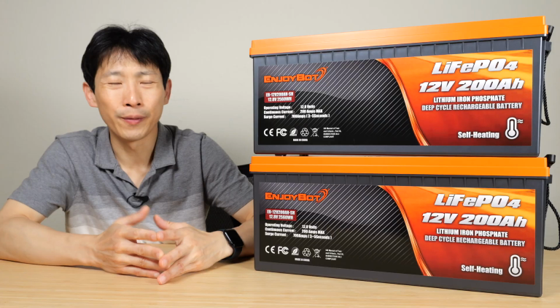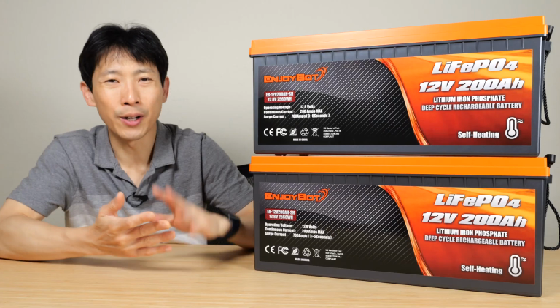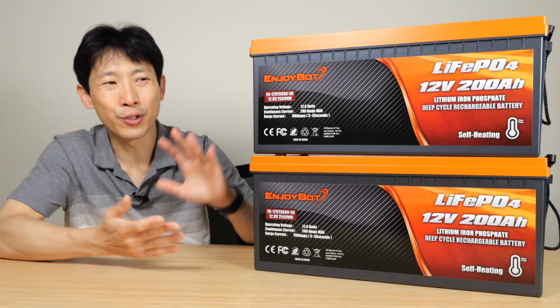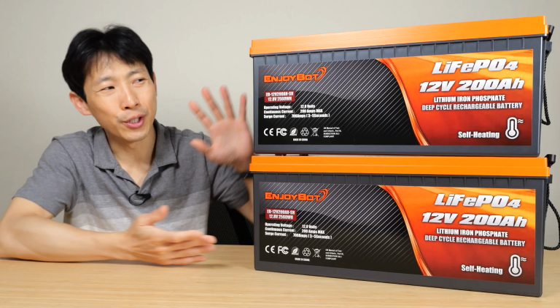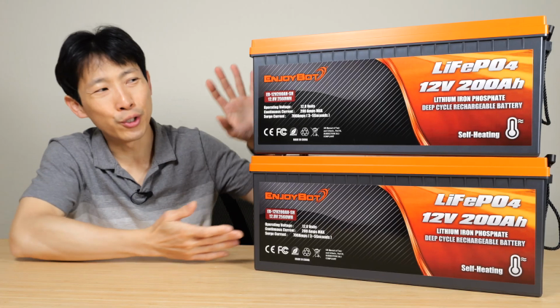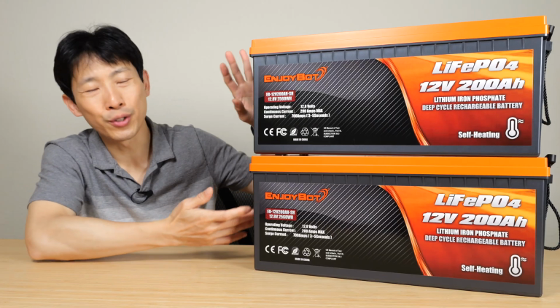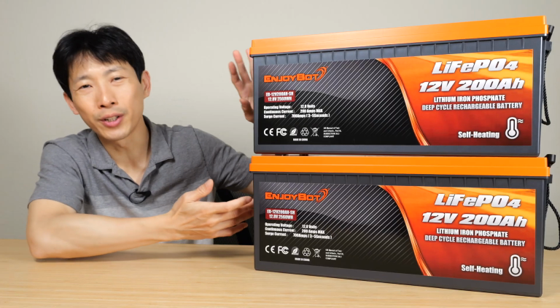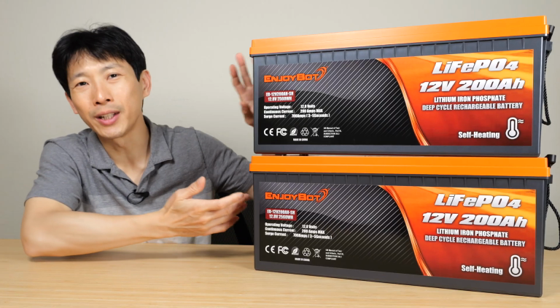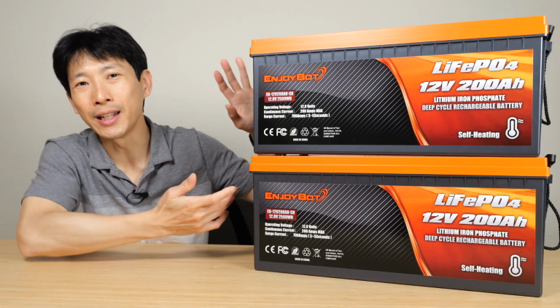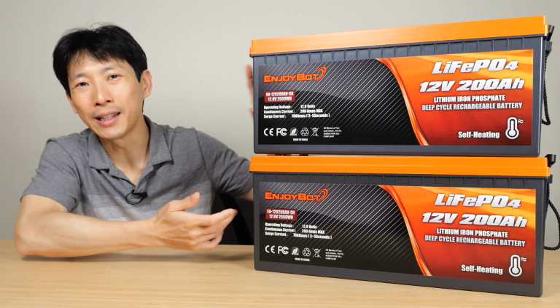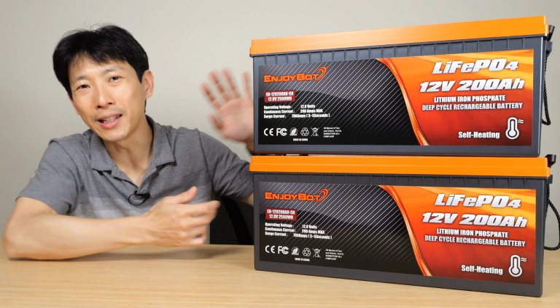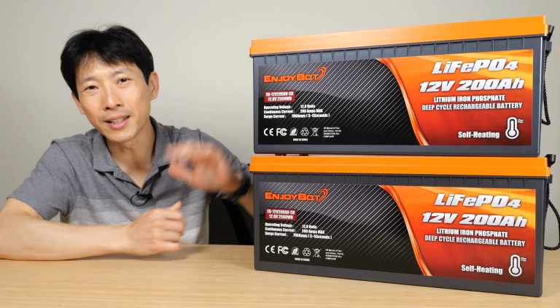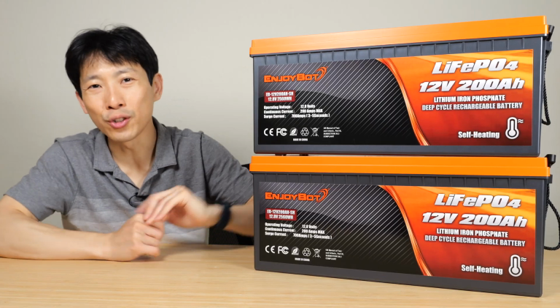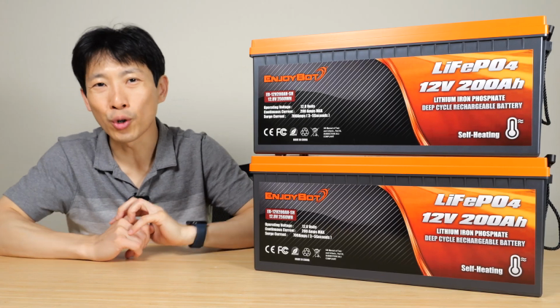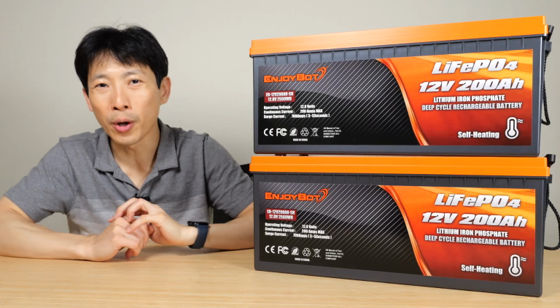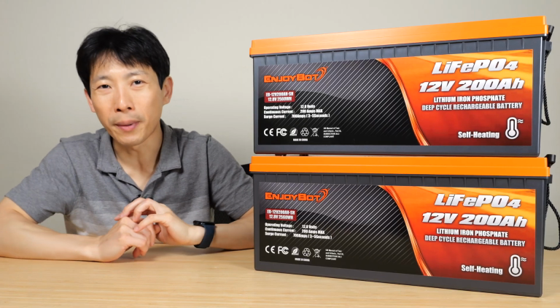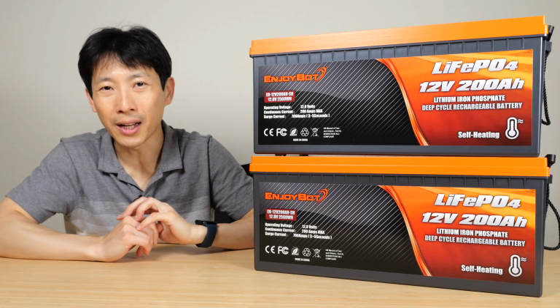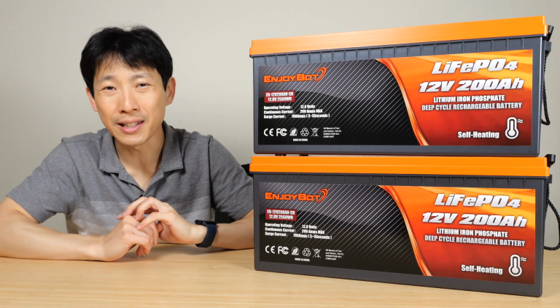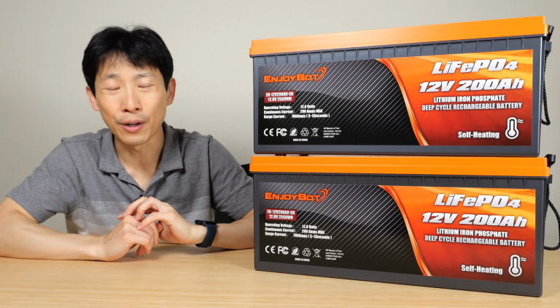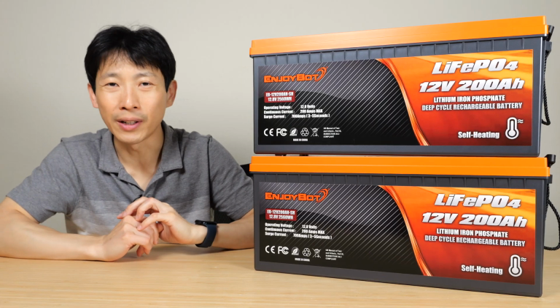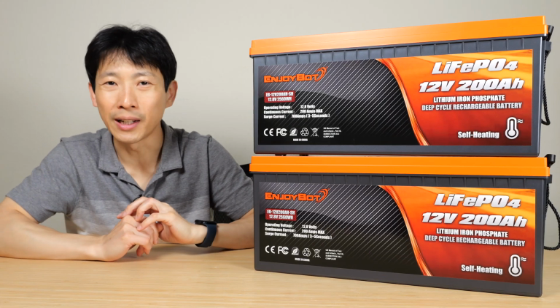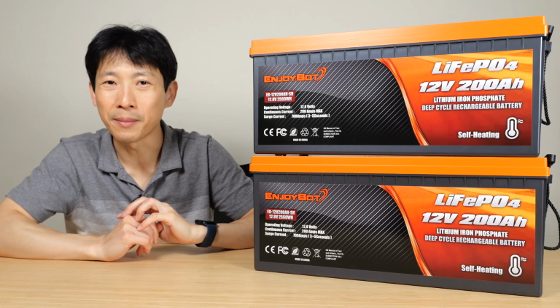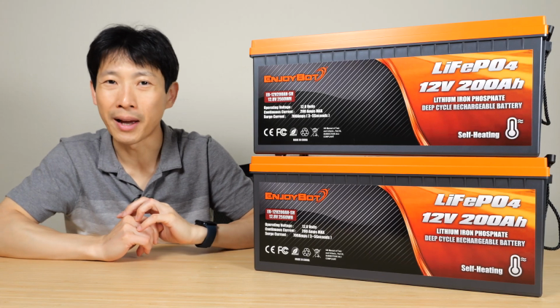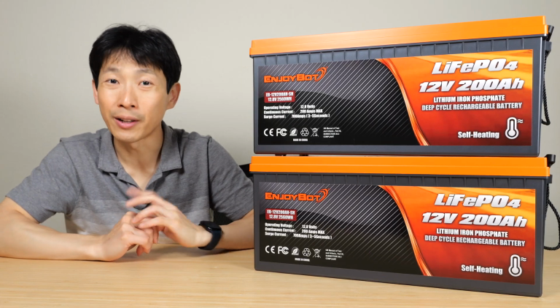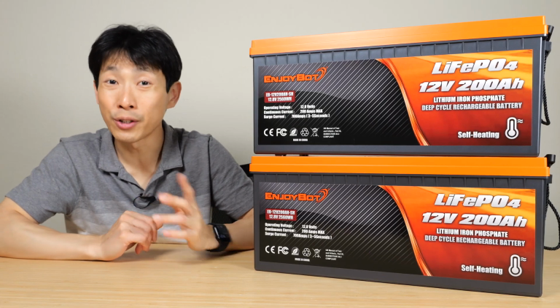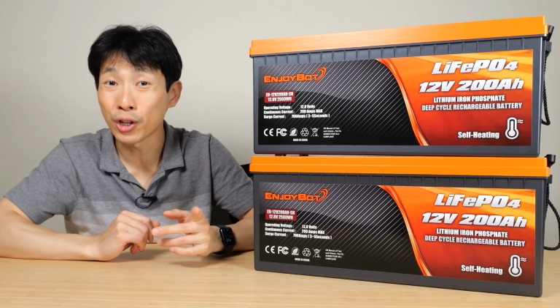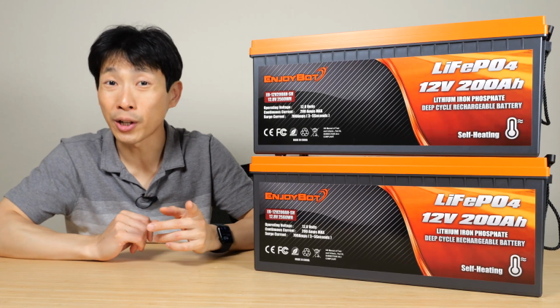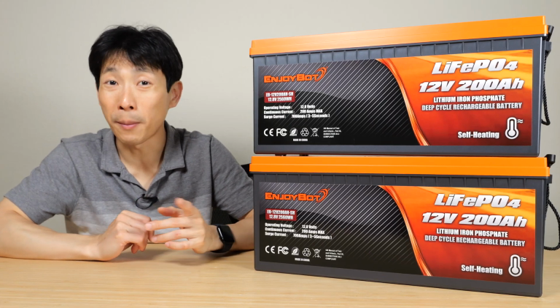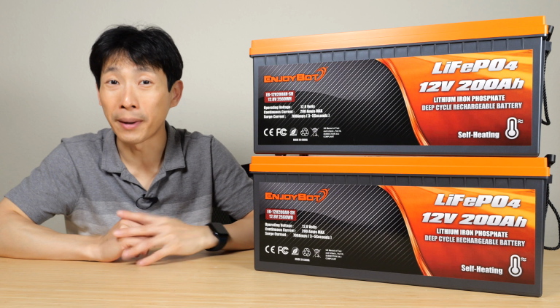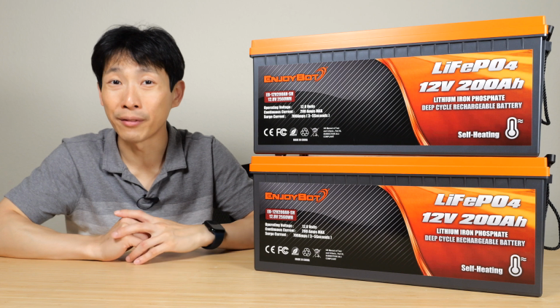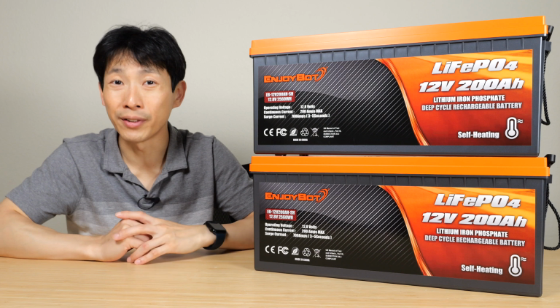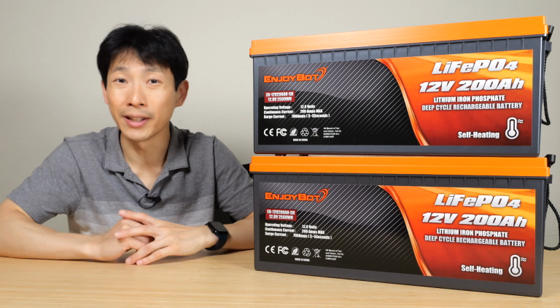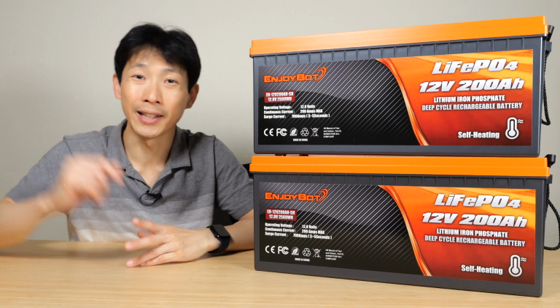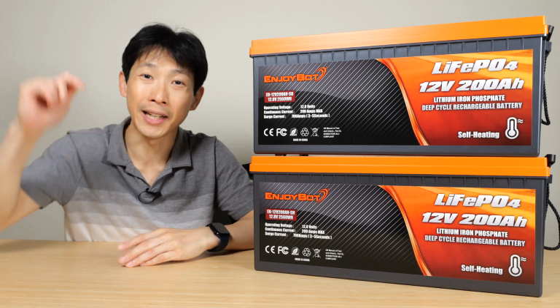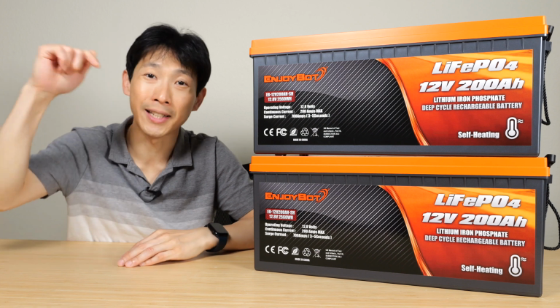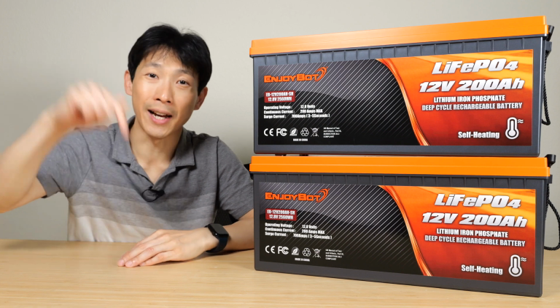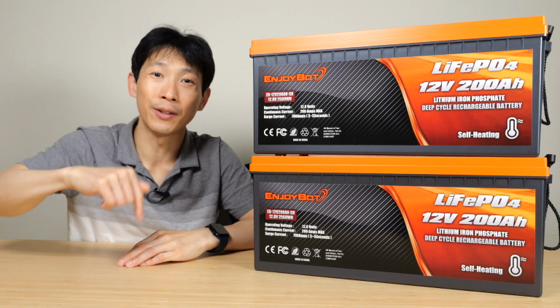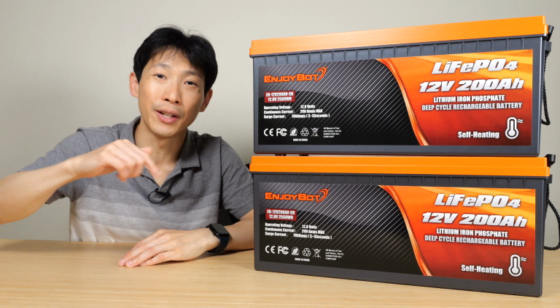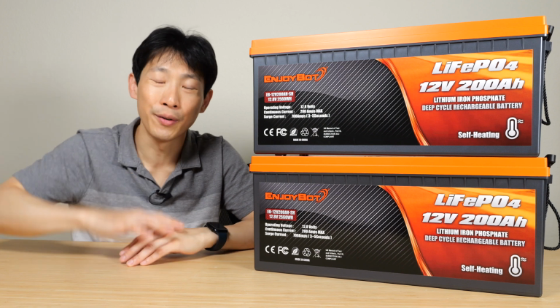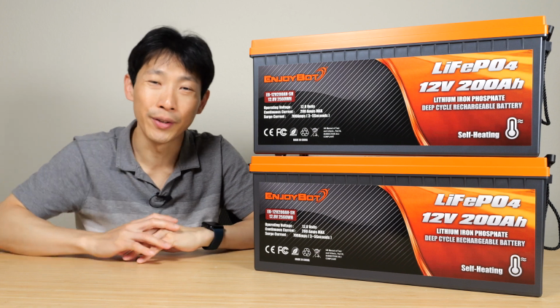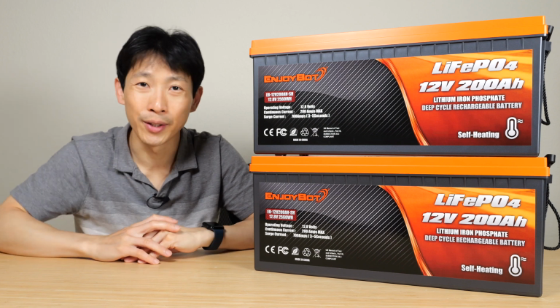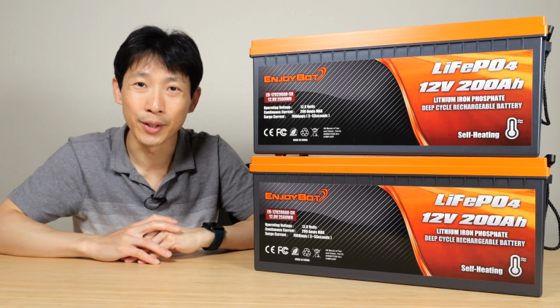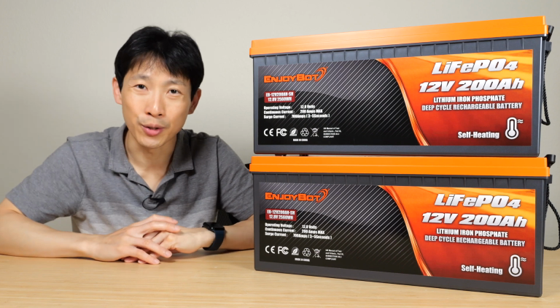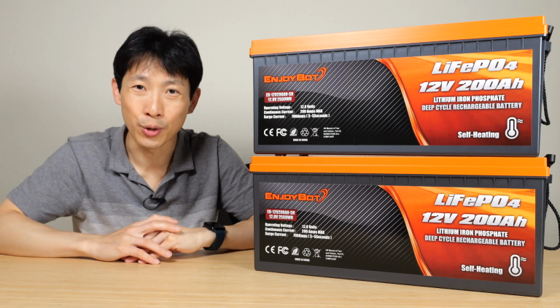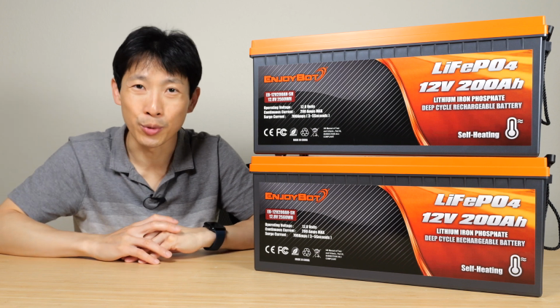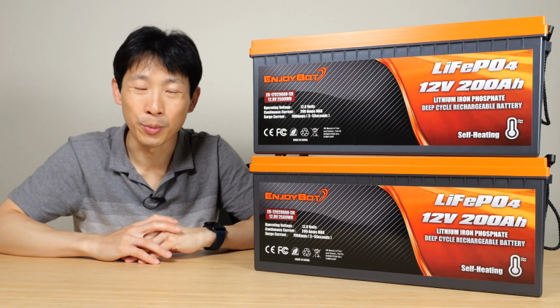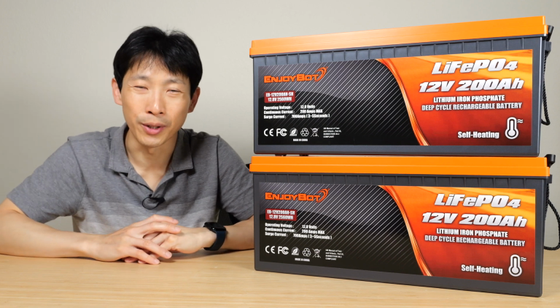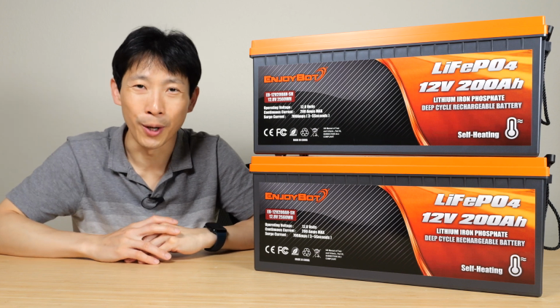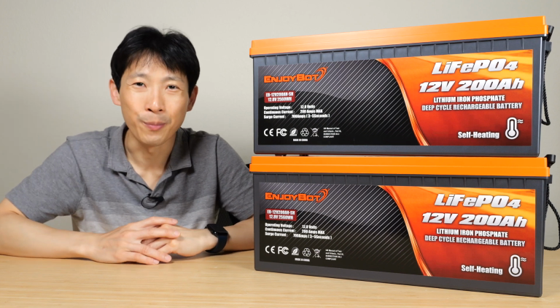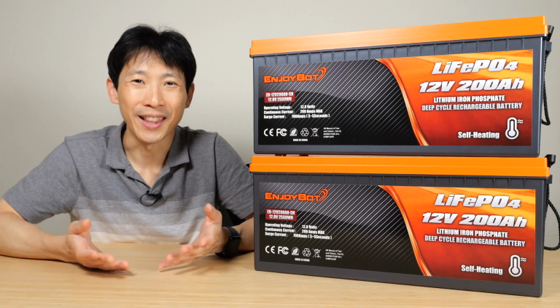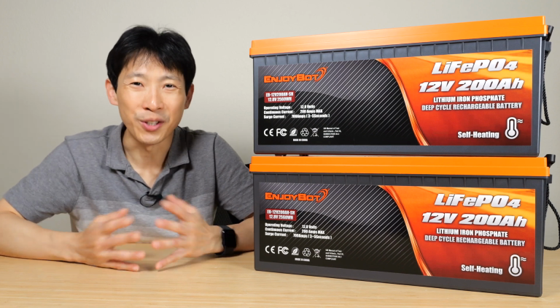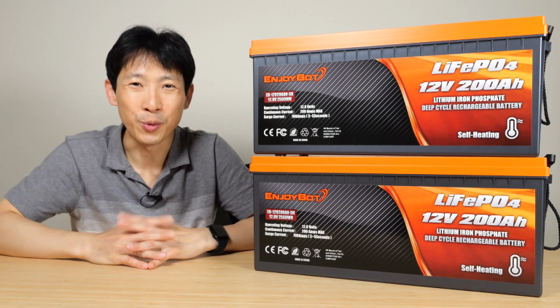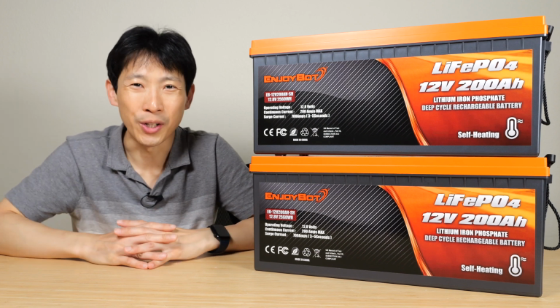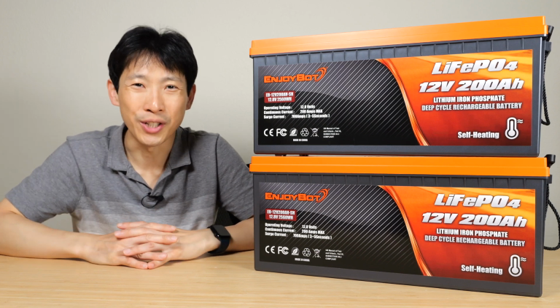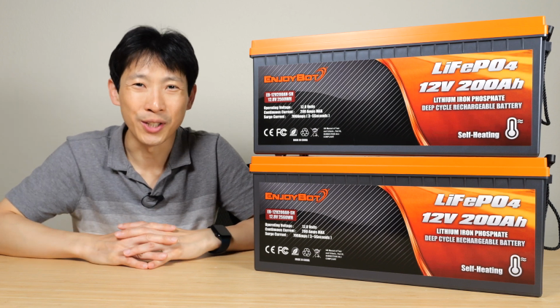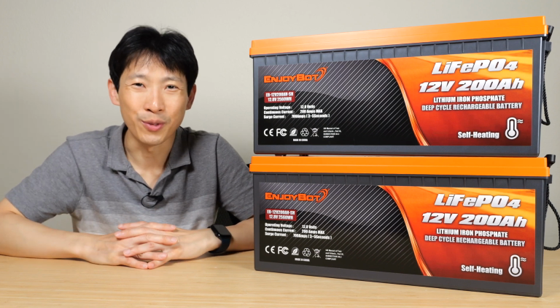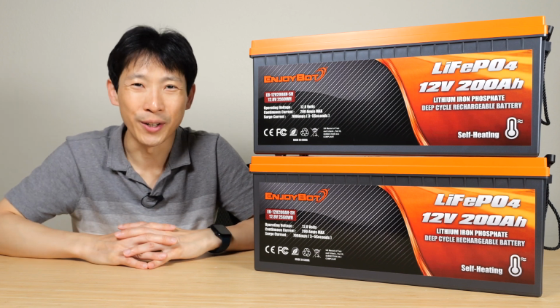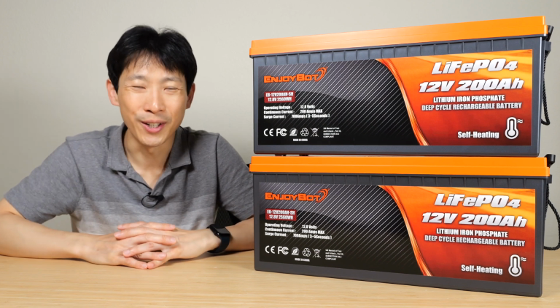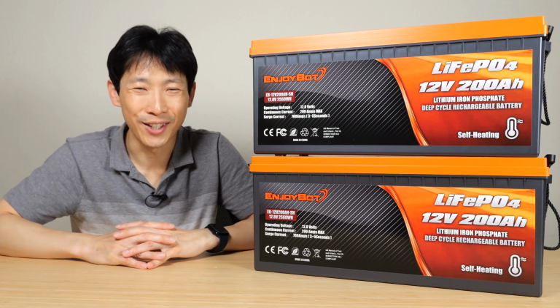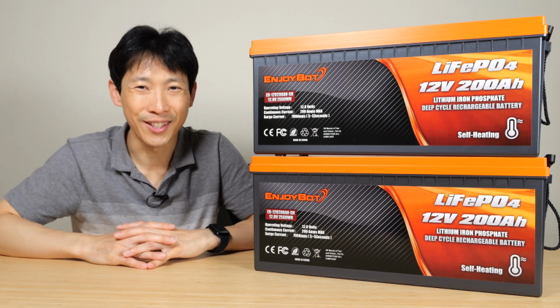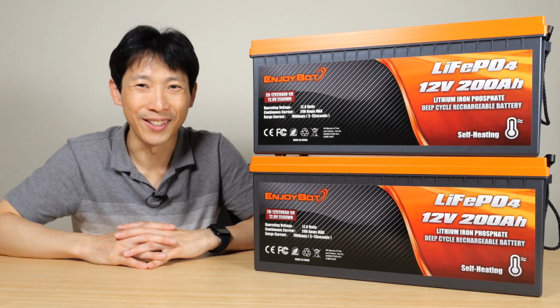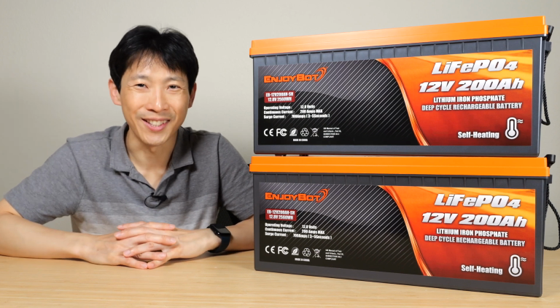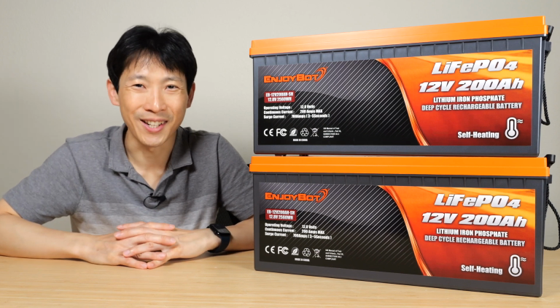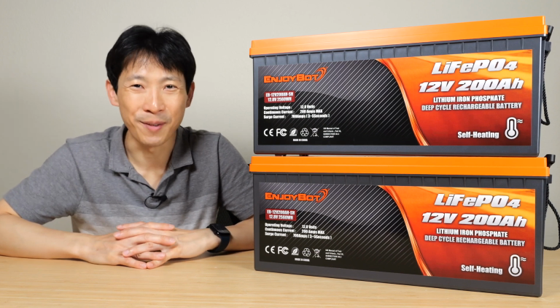If you're interested in these EnjoyBot self-heating batteries, check out my affiliate link down in the video description below. Thanks for watching. Until next time.